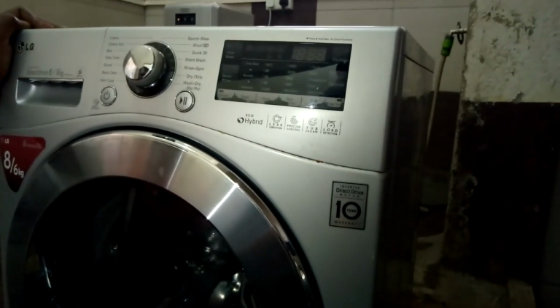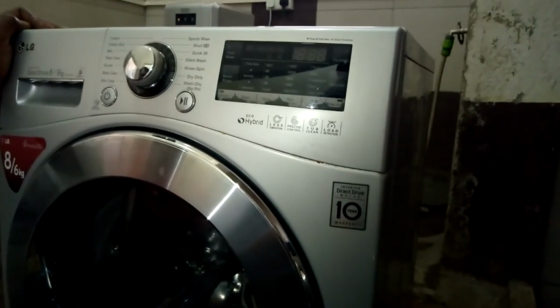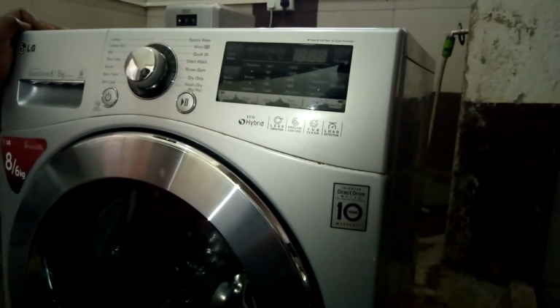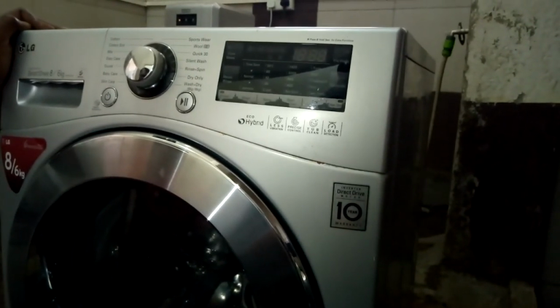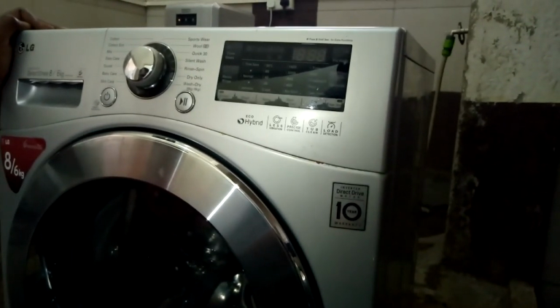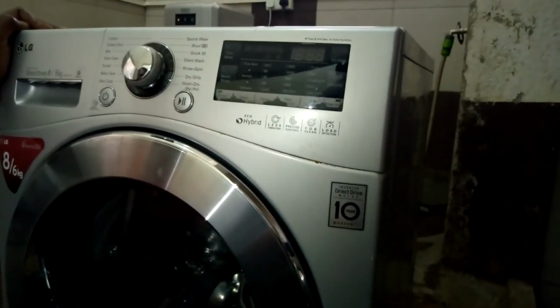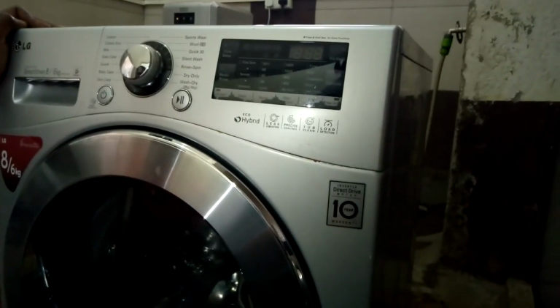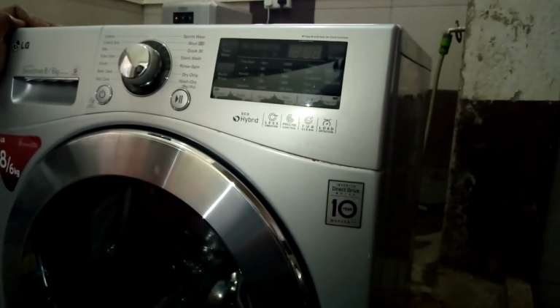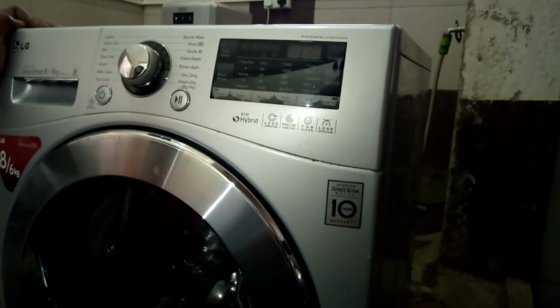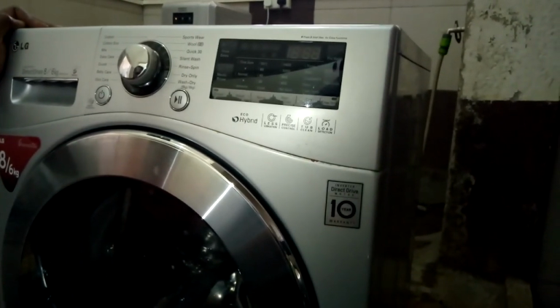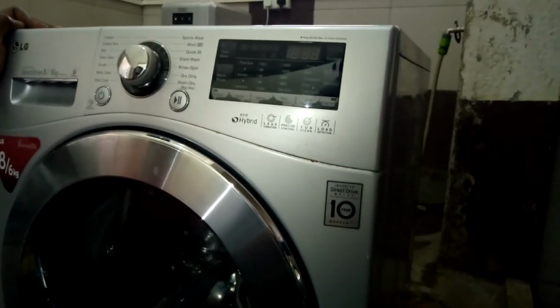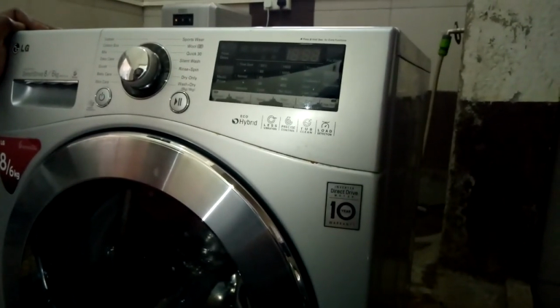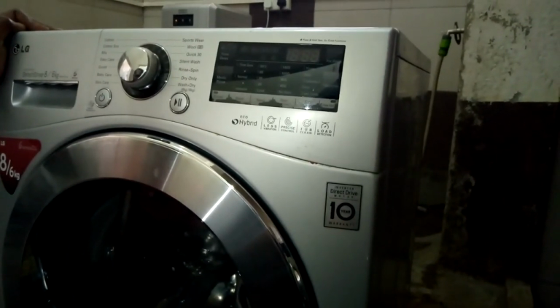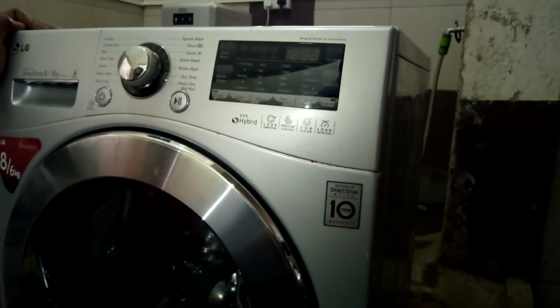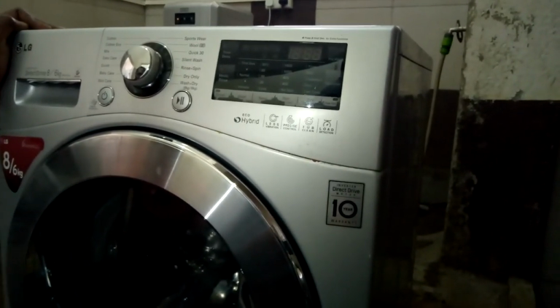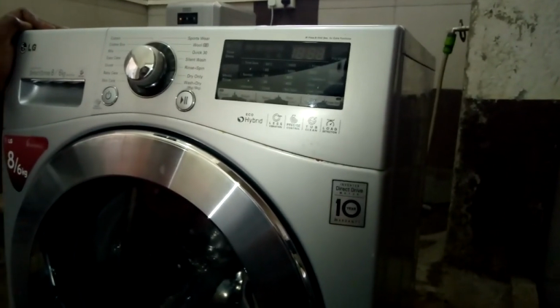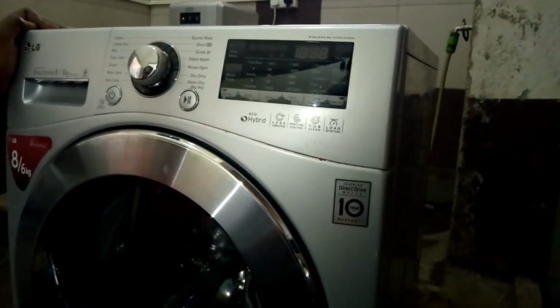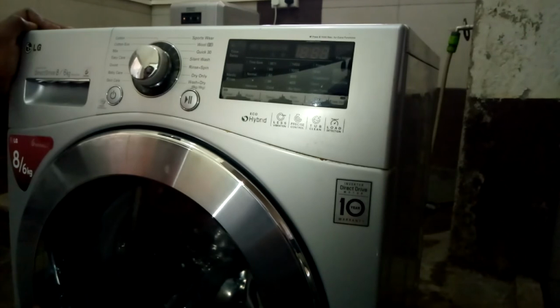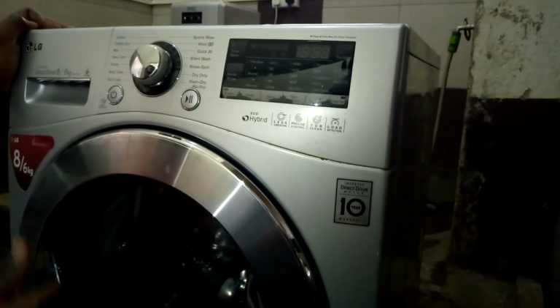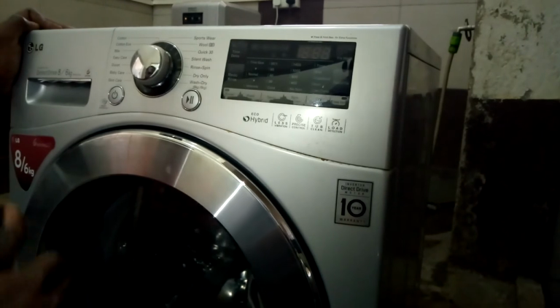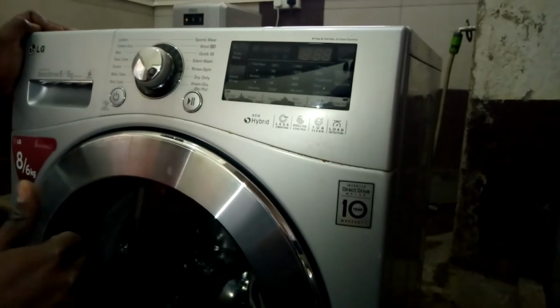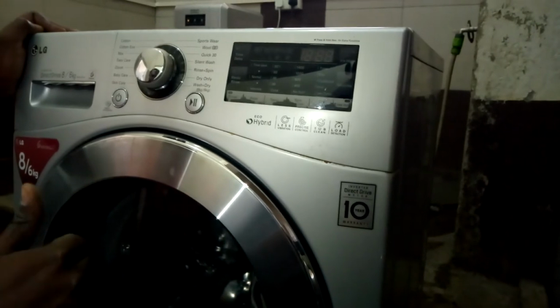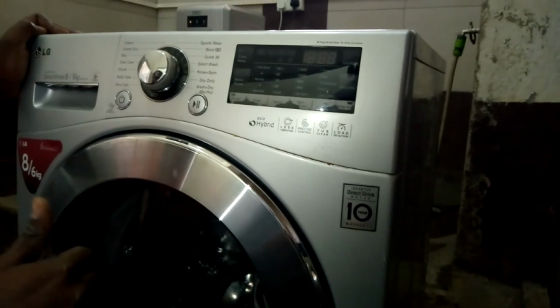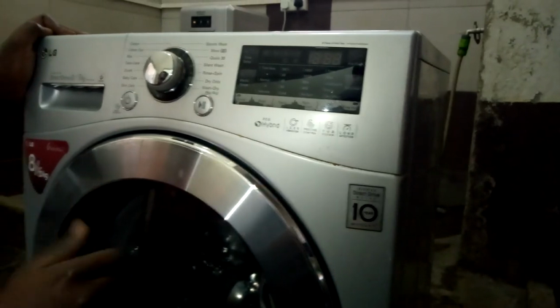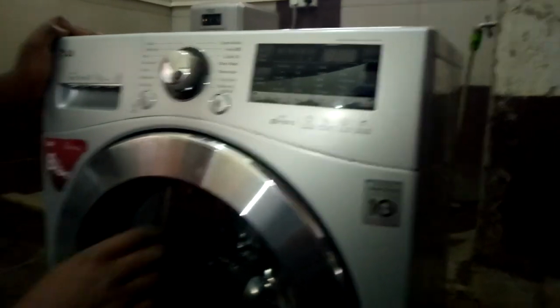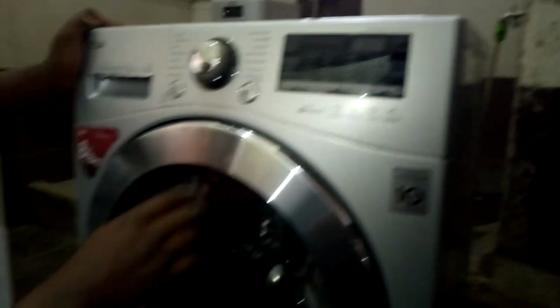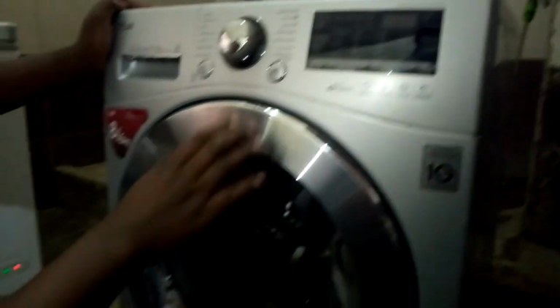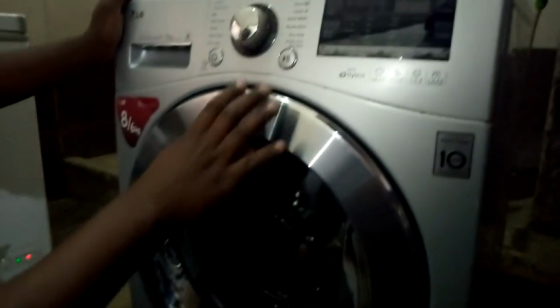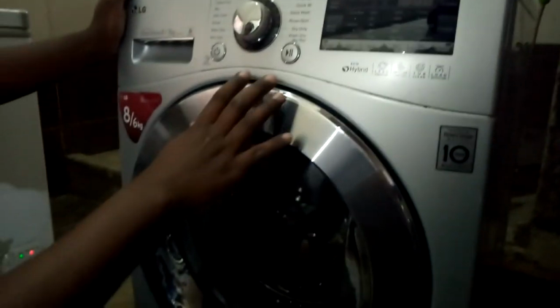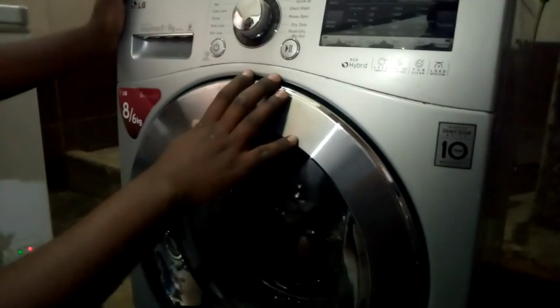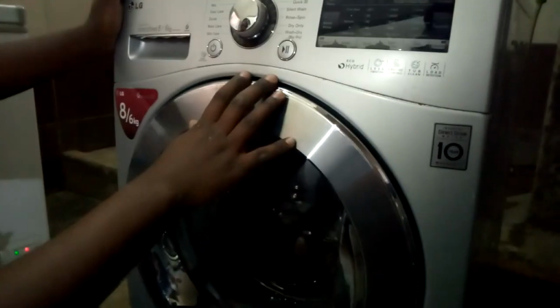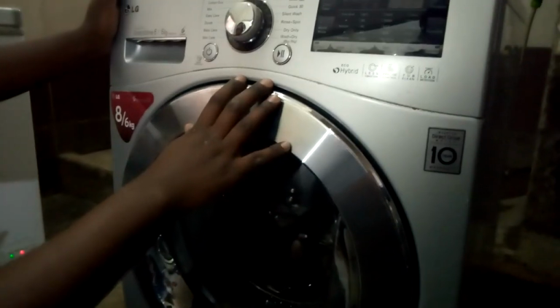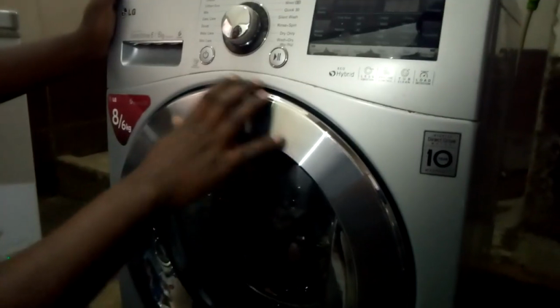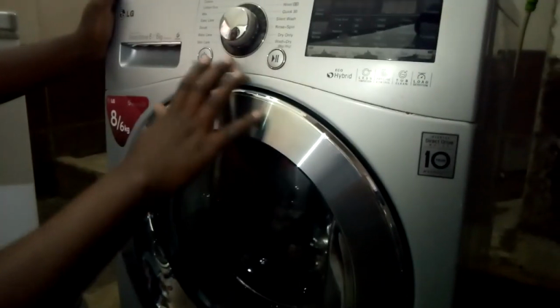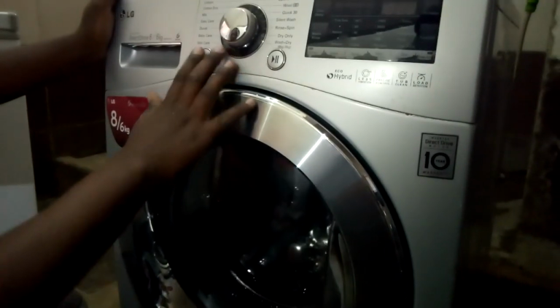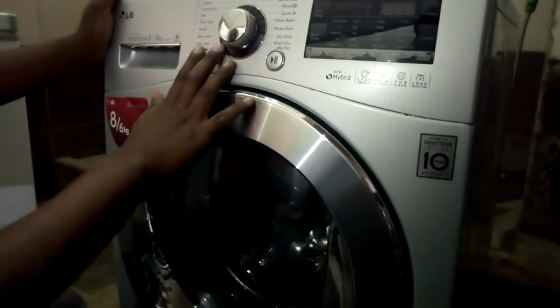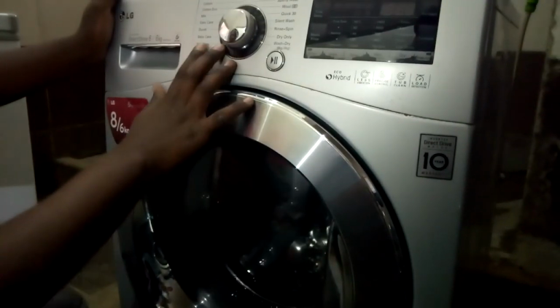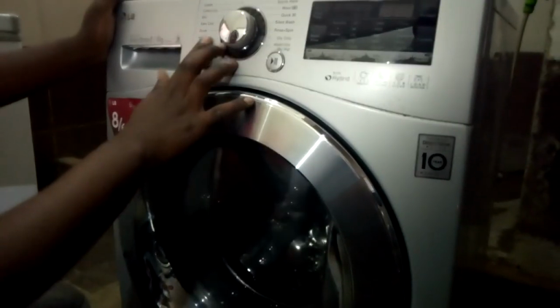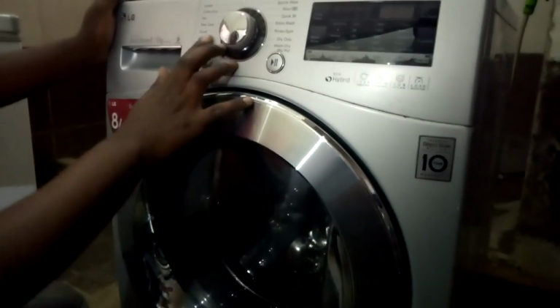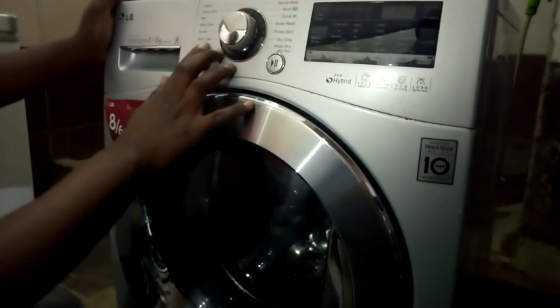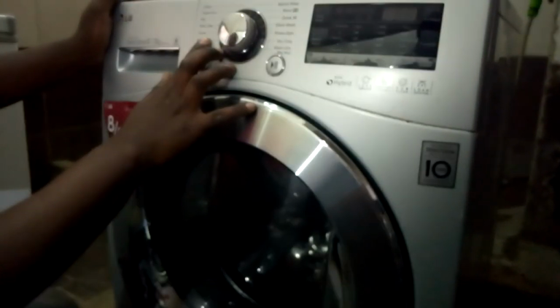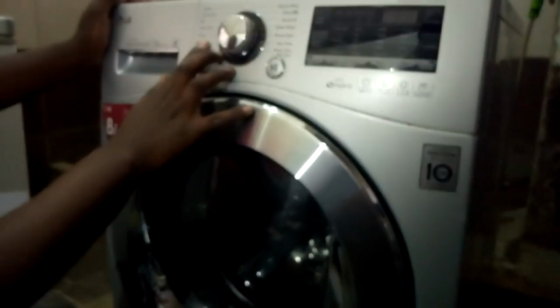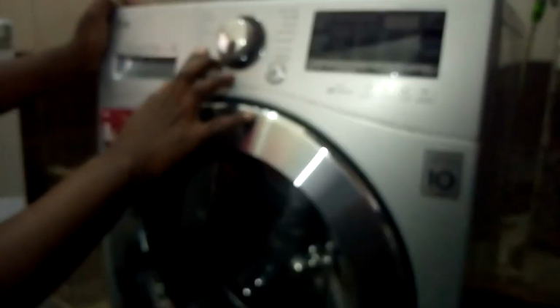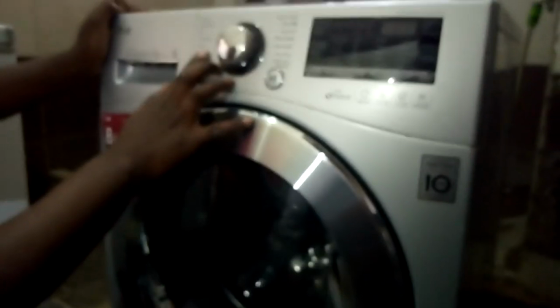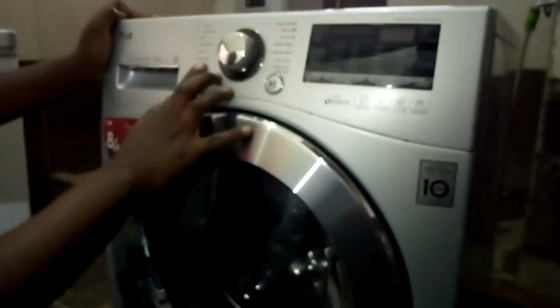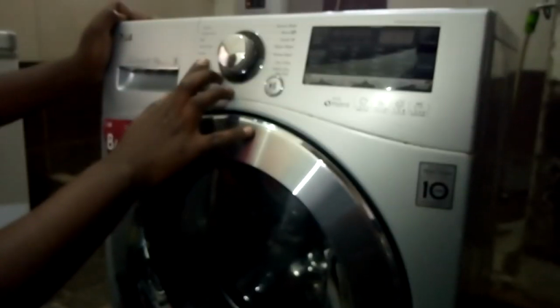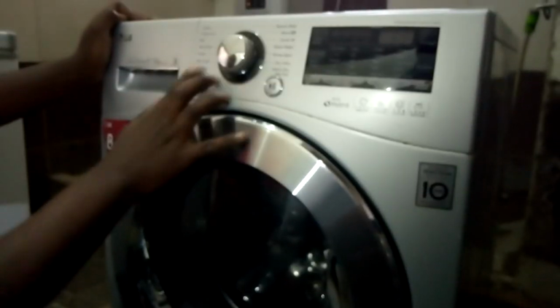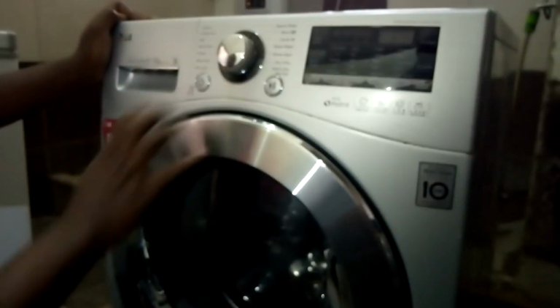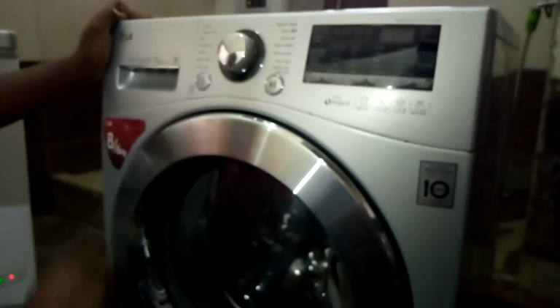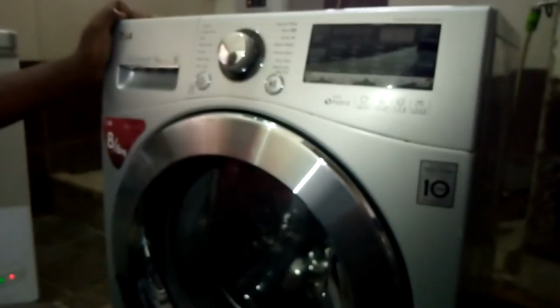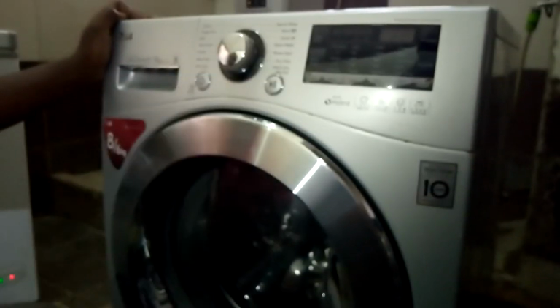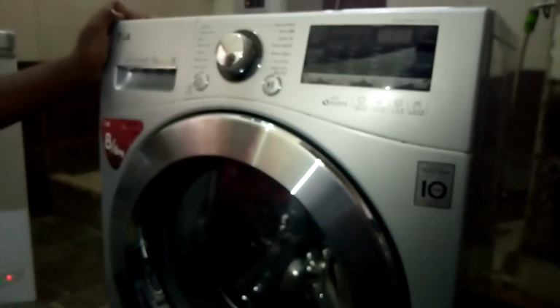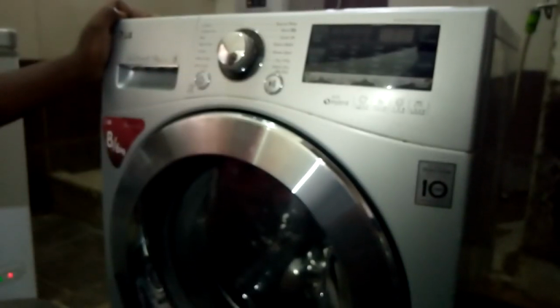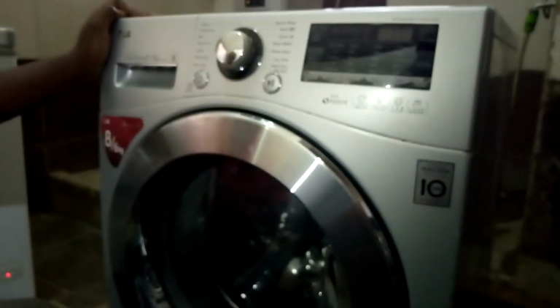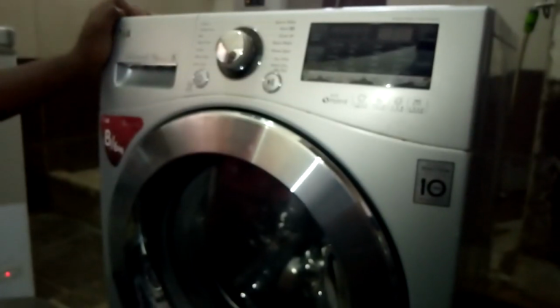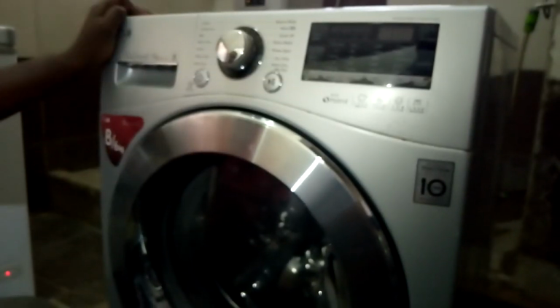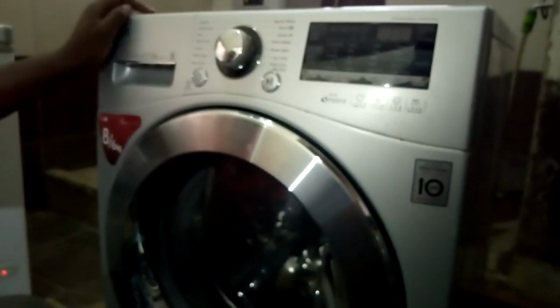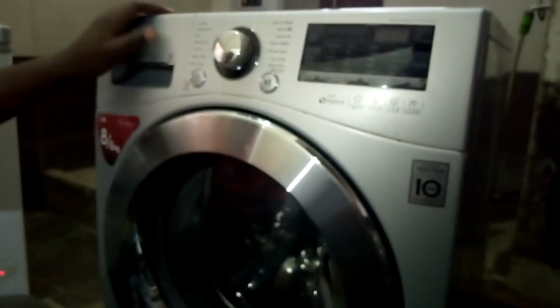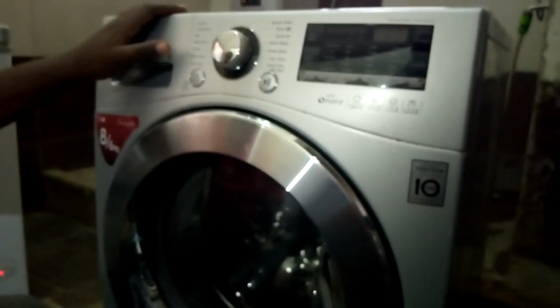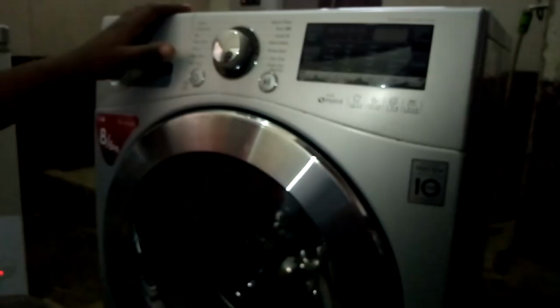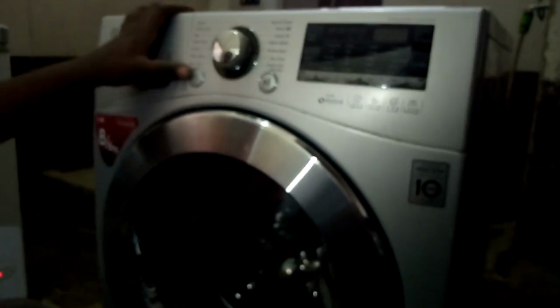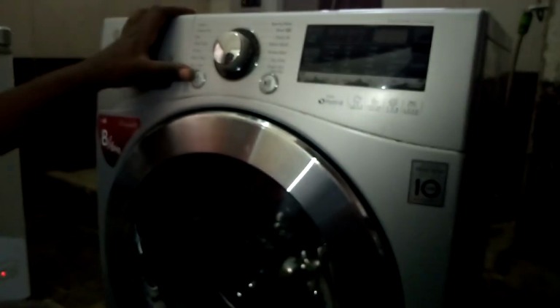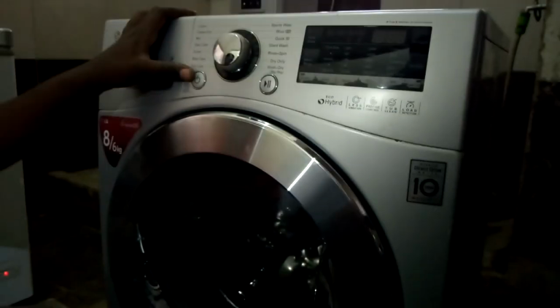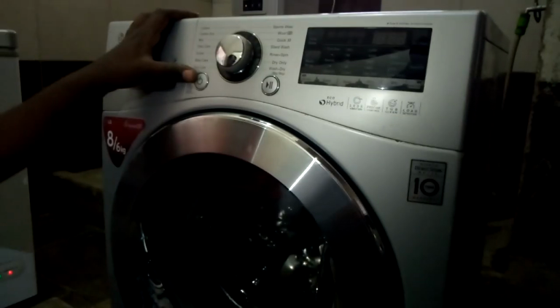That is the end of the cyclical test — the machine has passed. Everything is okay. Thank you.